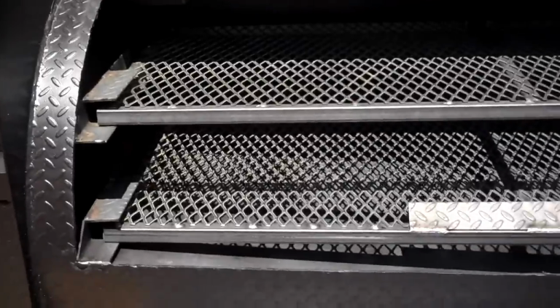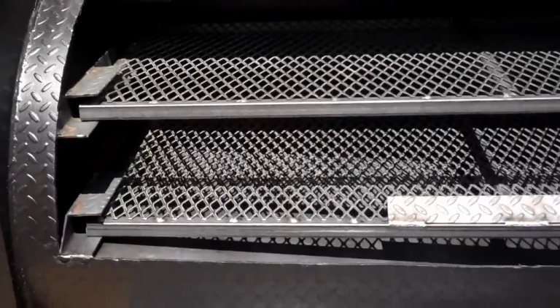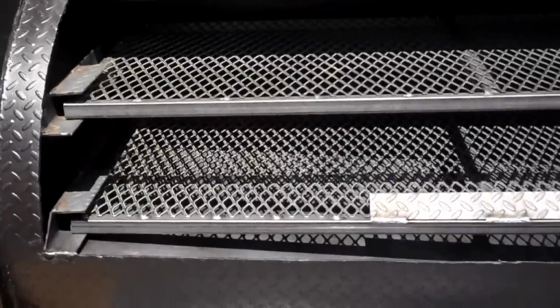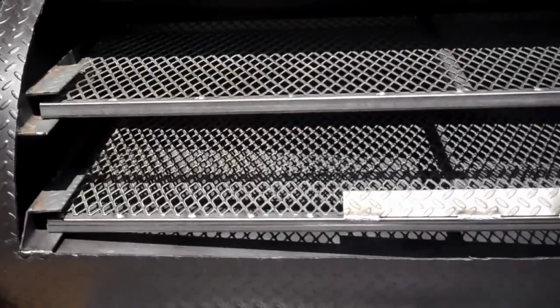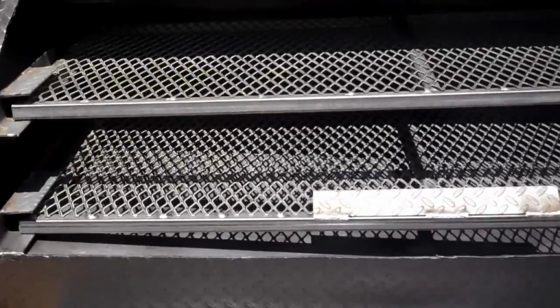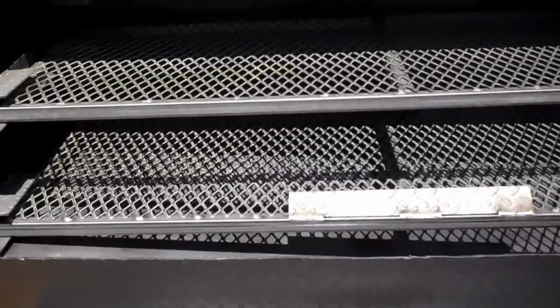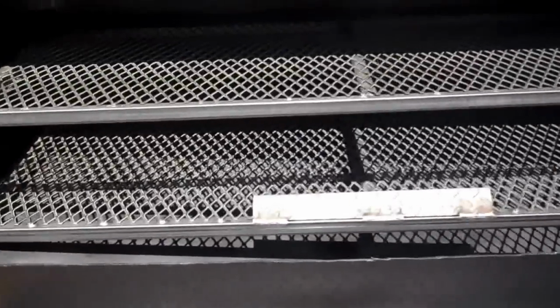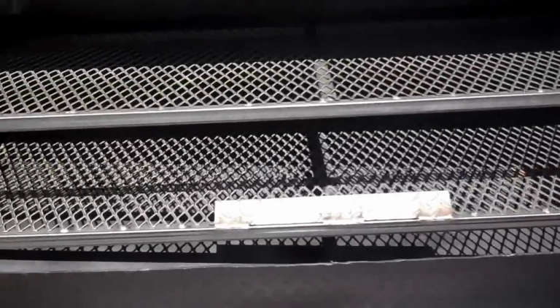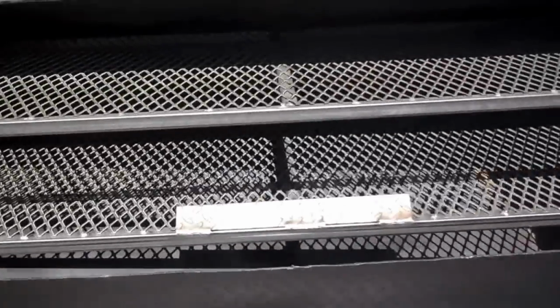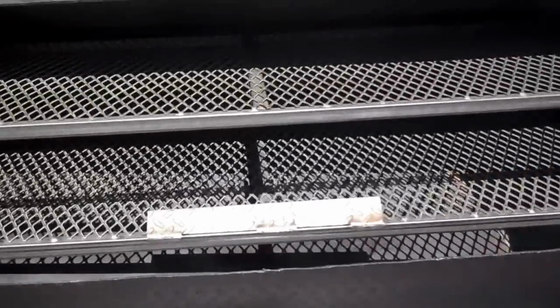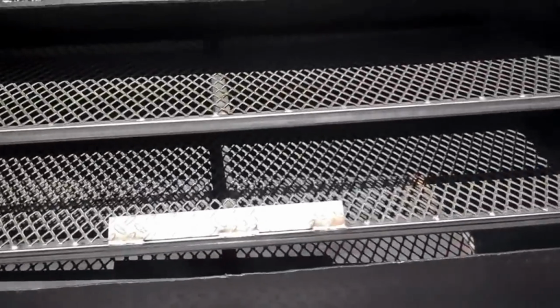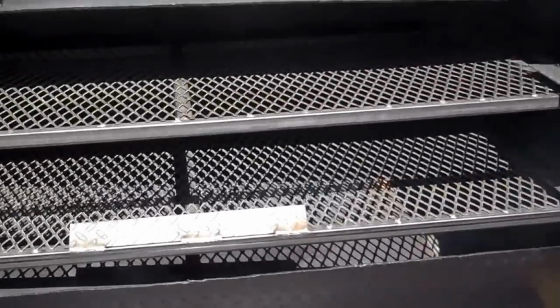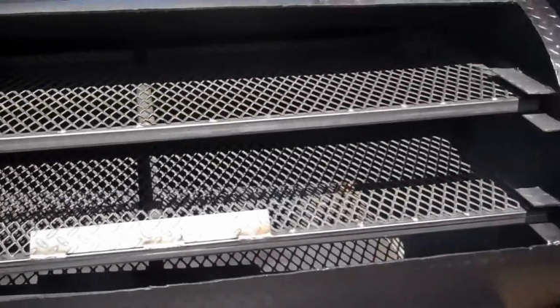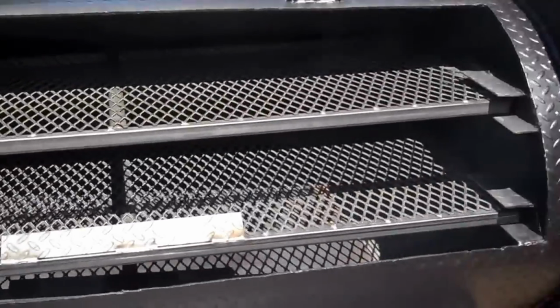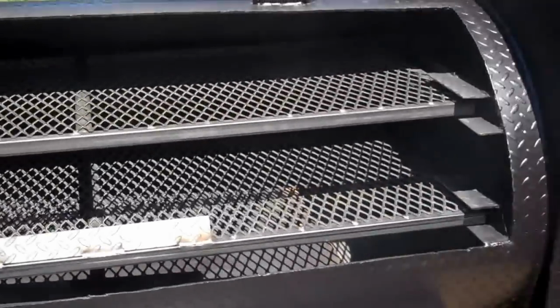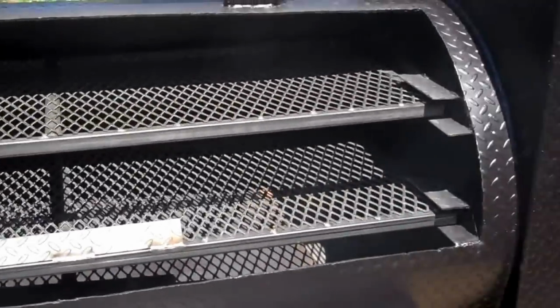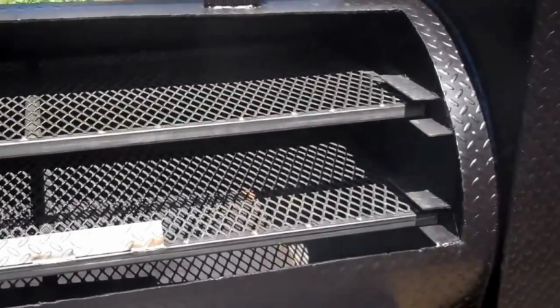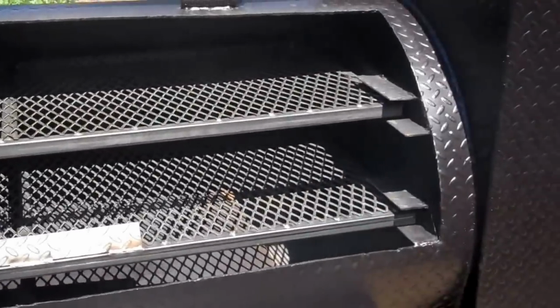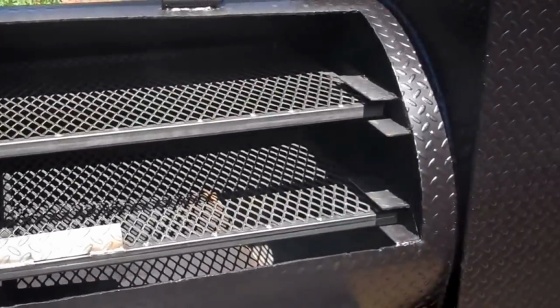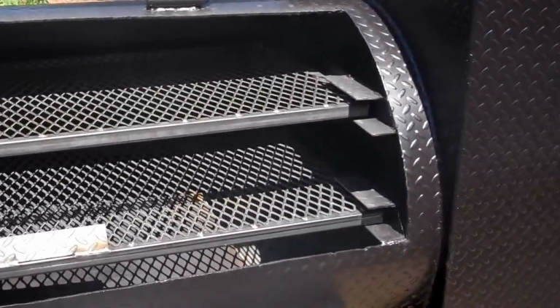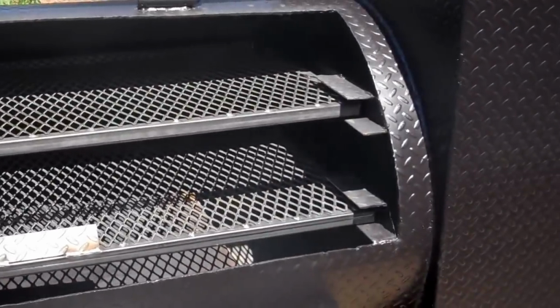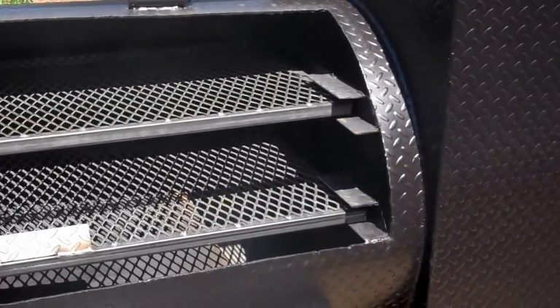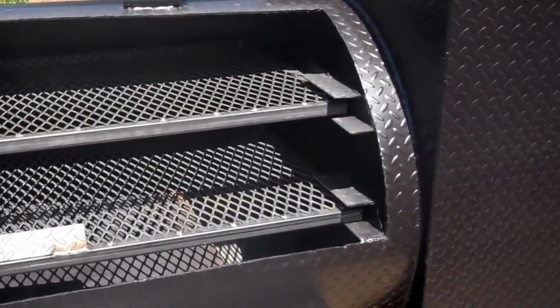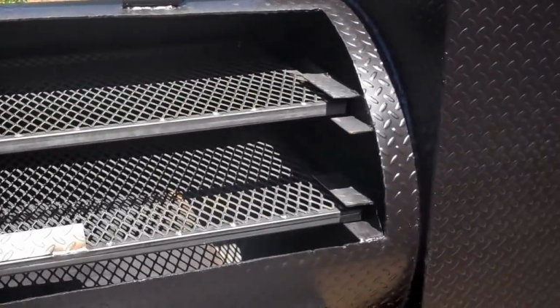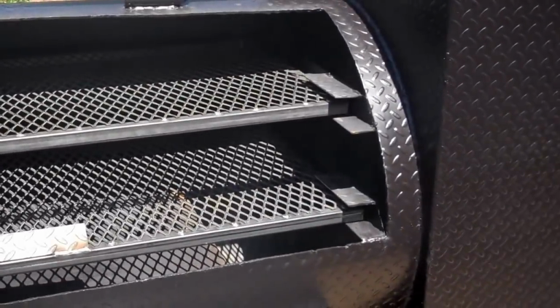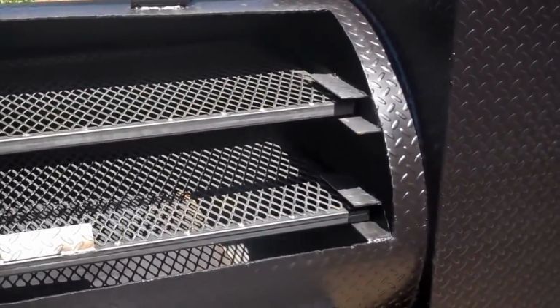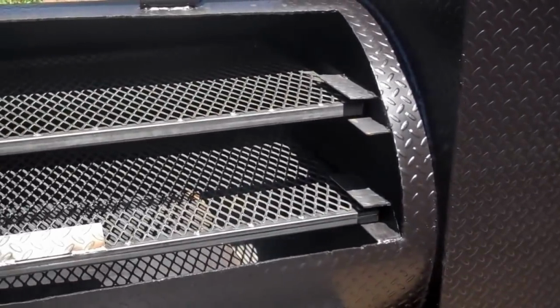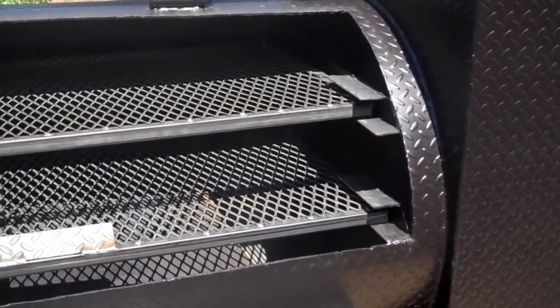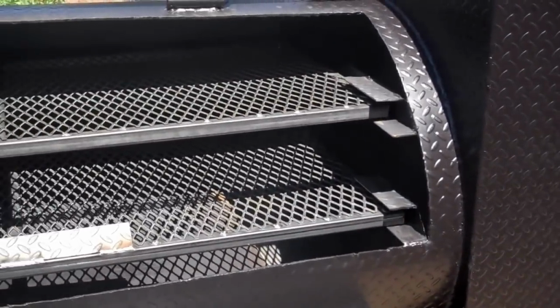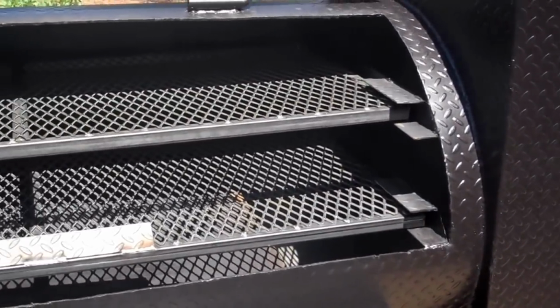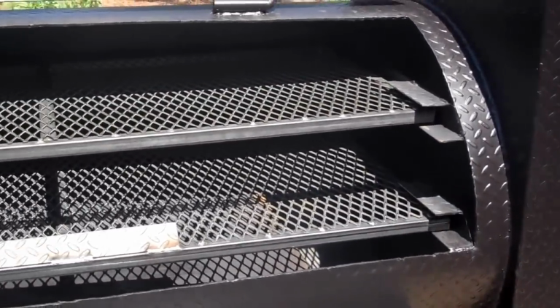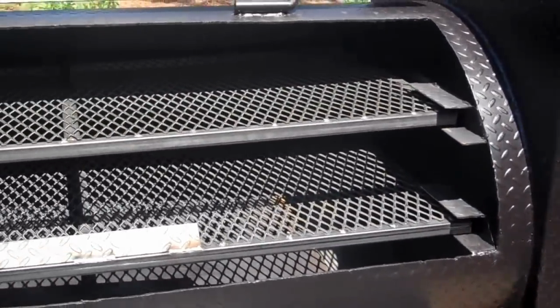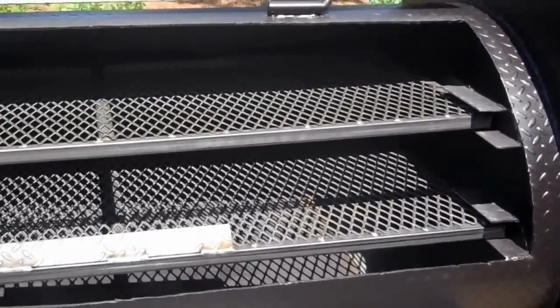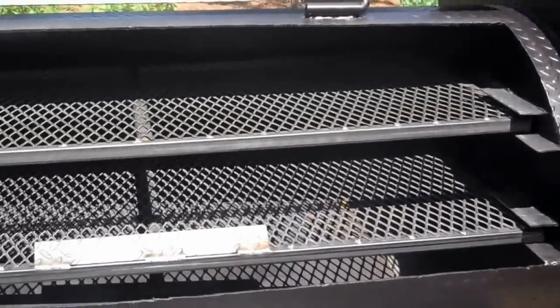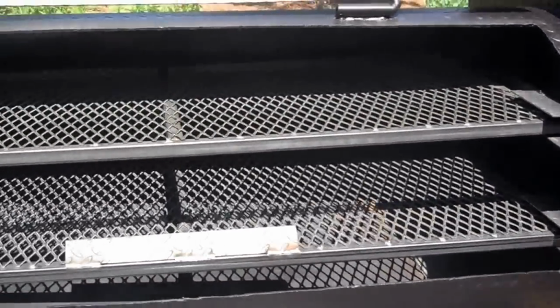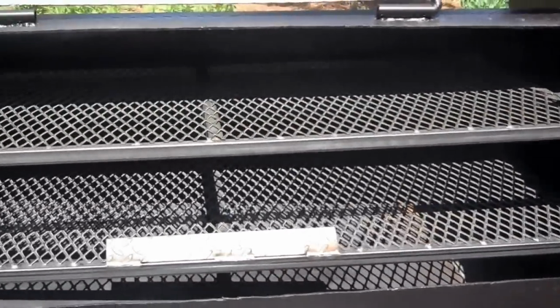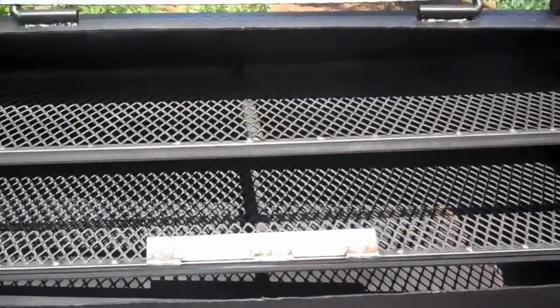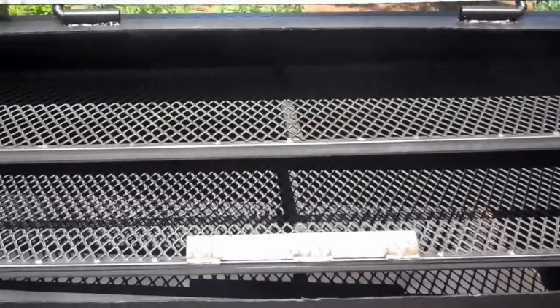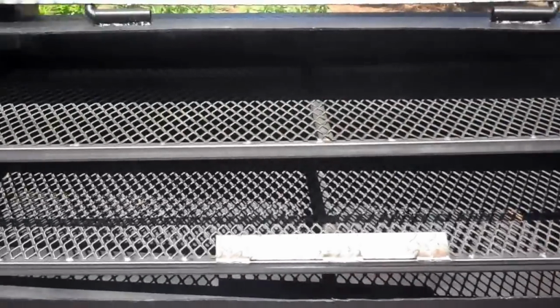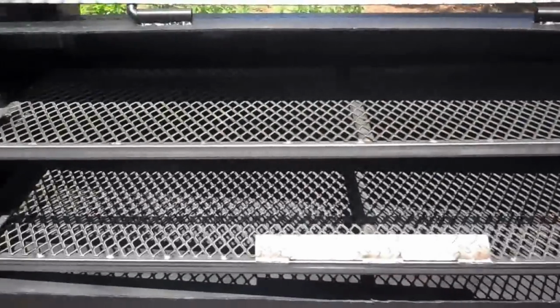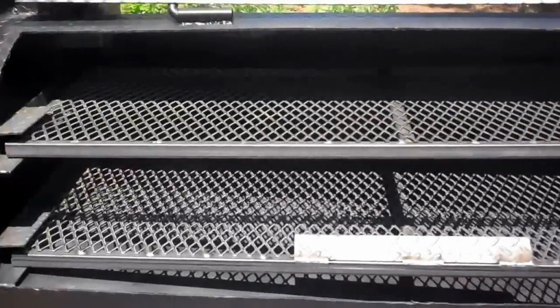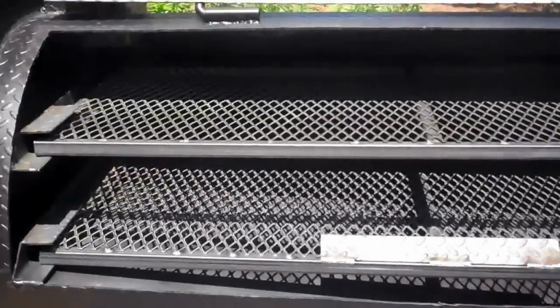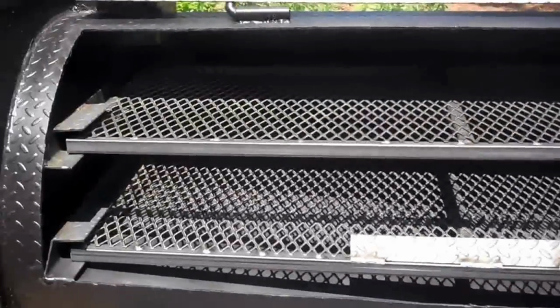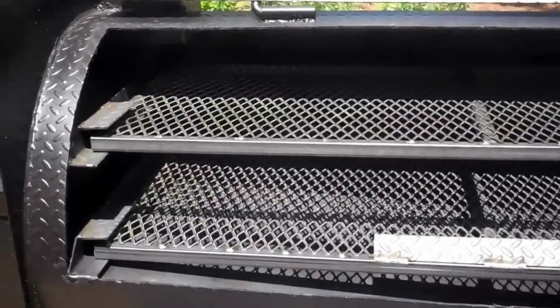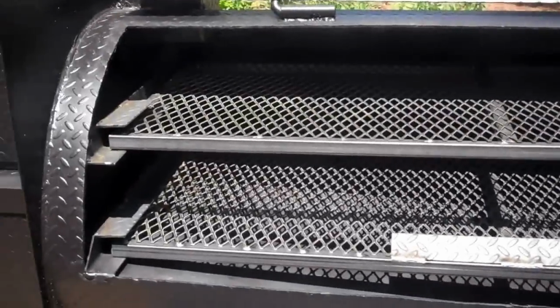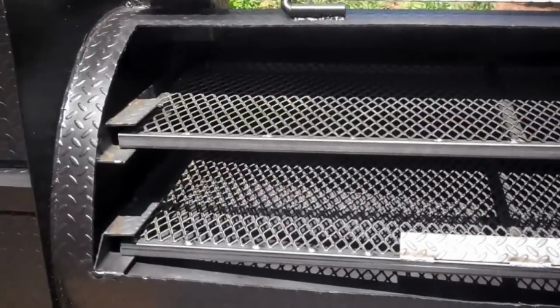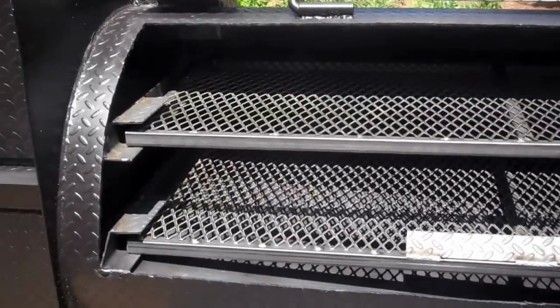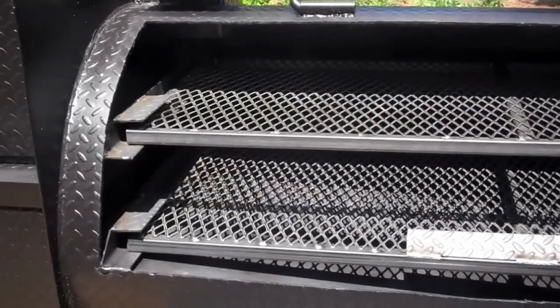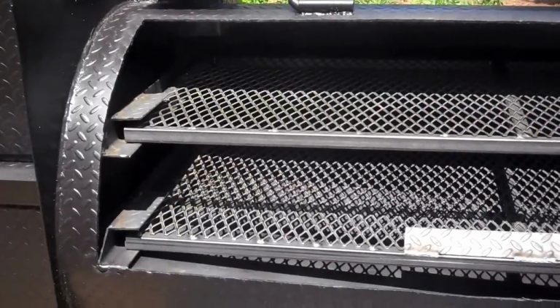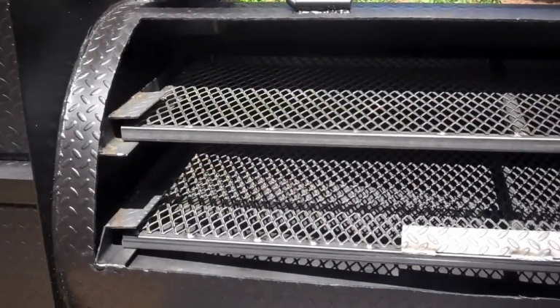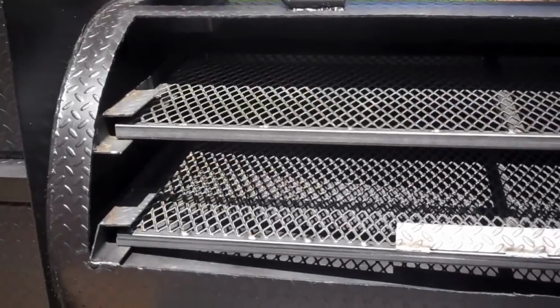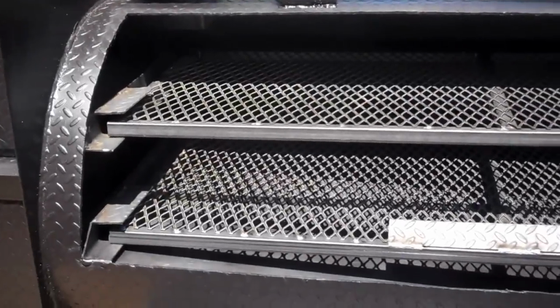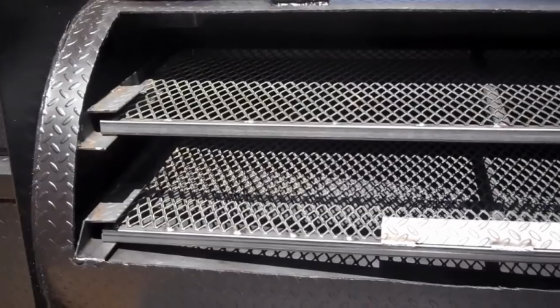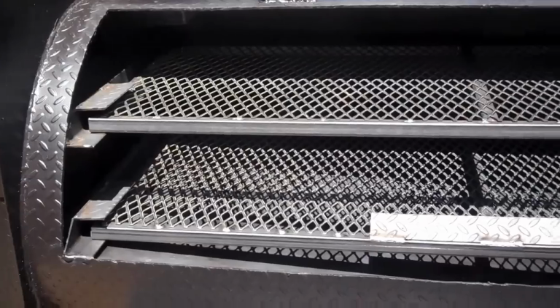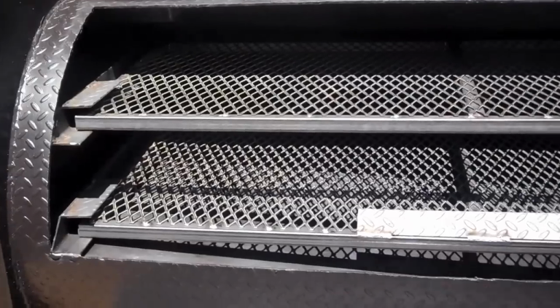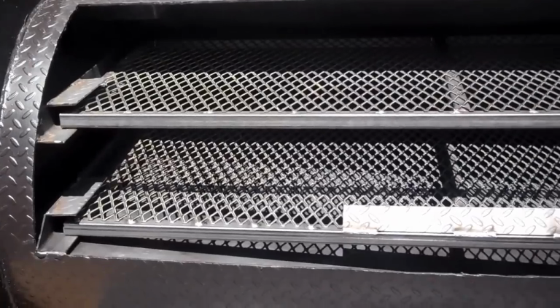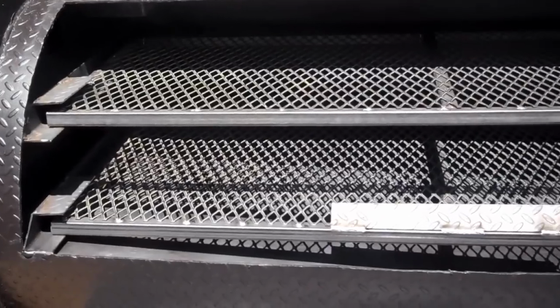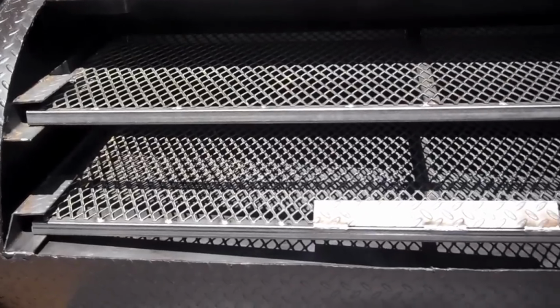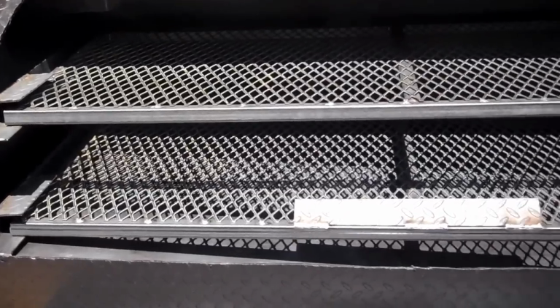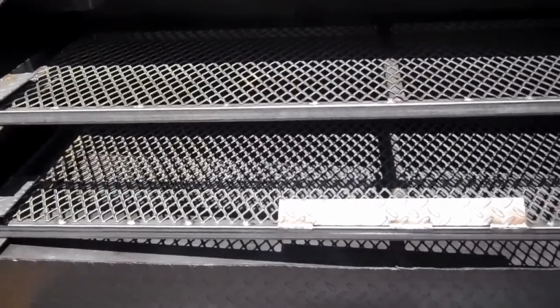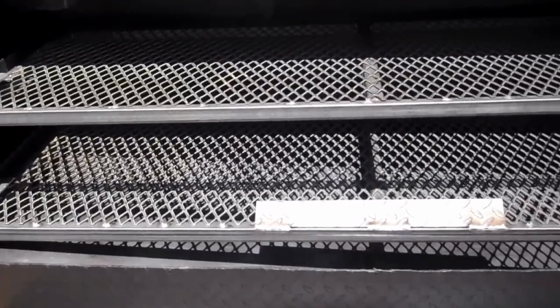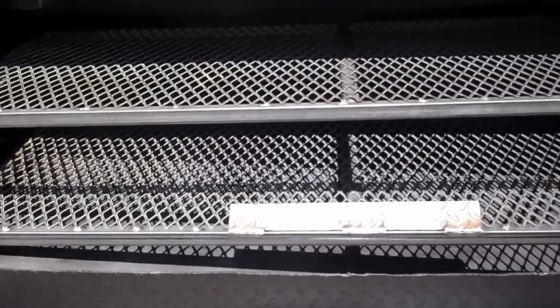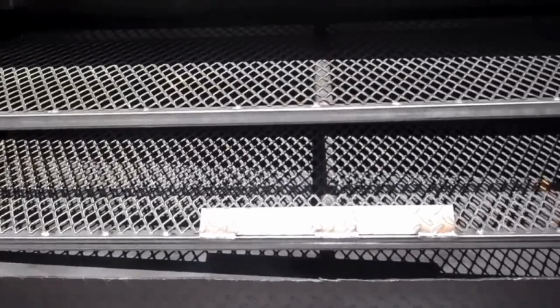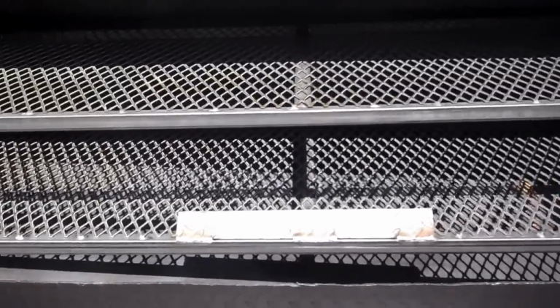There's 20 square feet of cooking space. Or you can remove that top rack and put about a 150 pound hog in there.